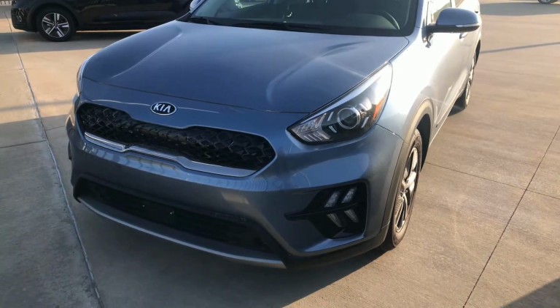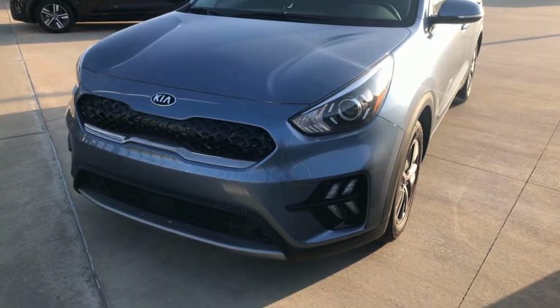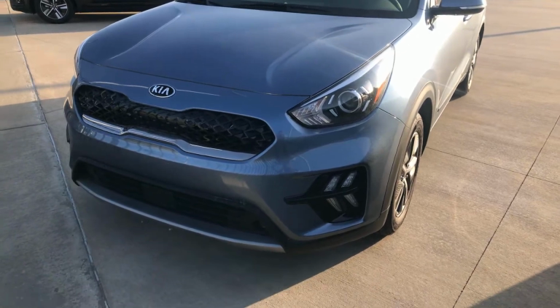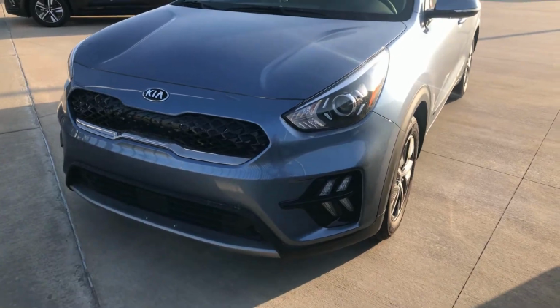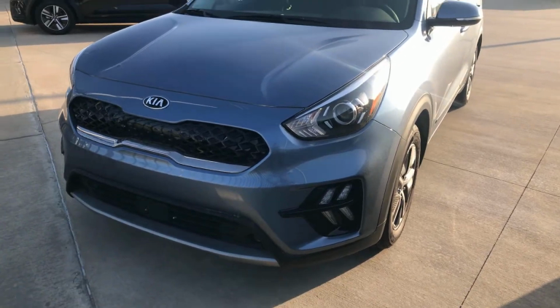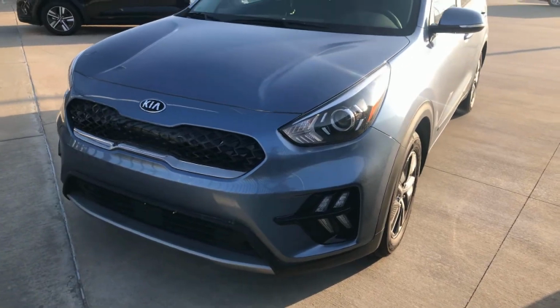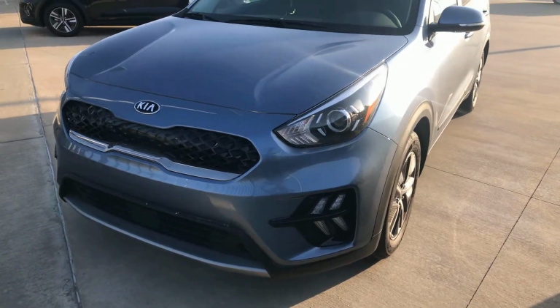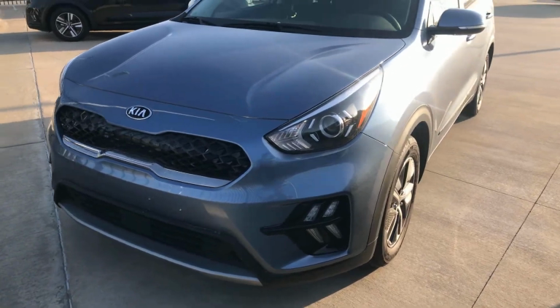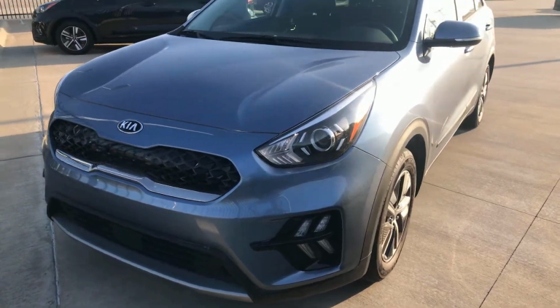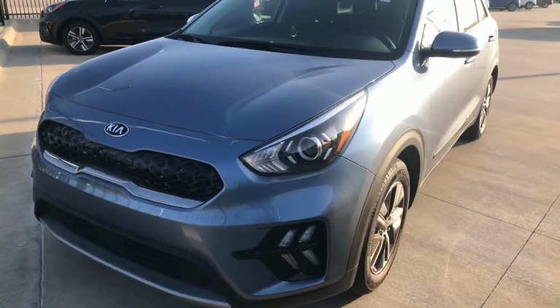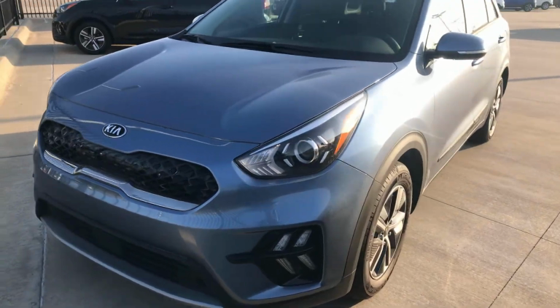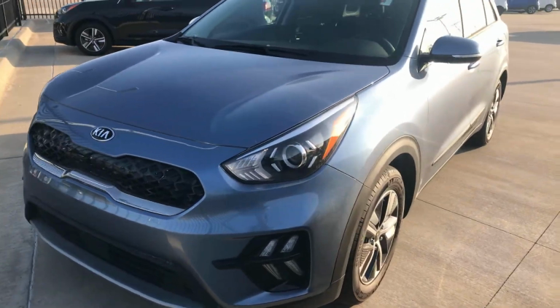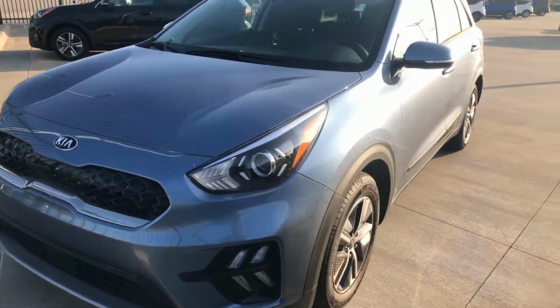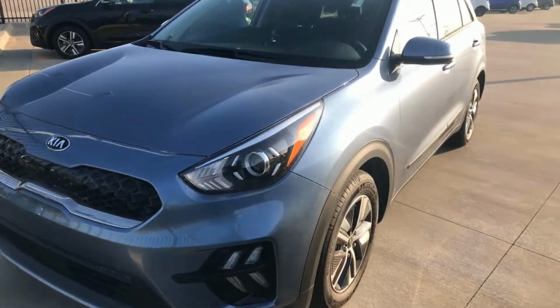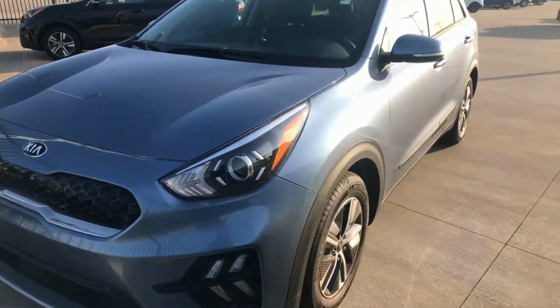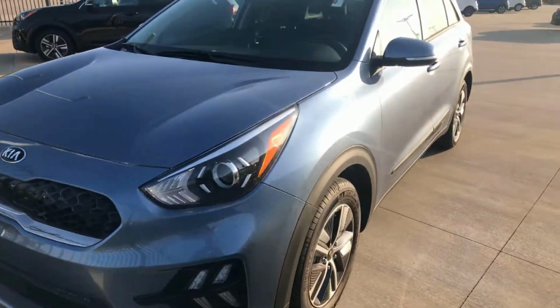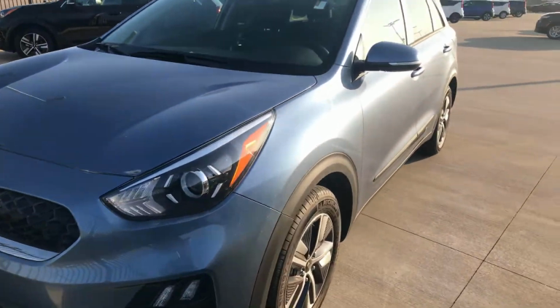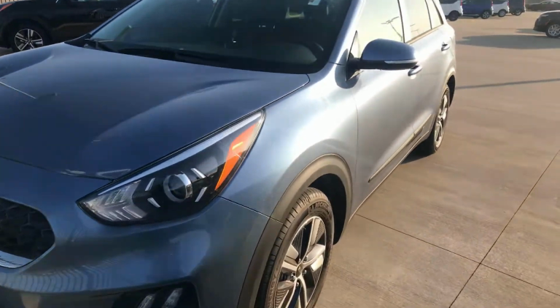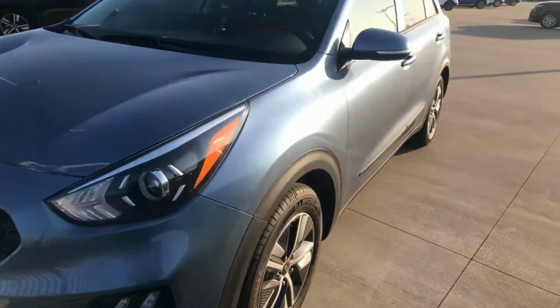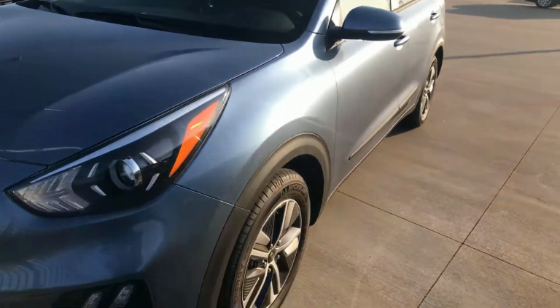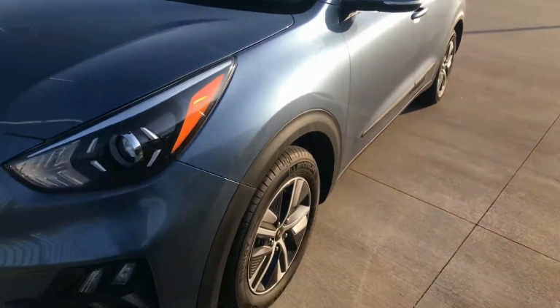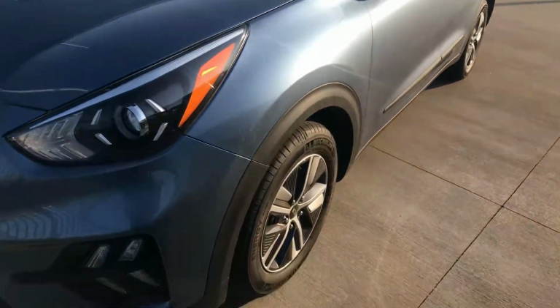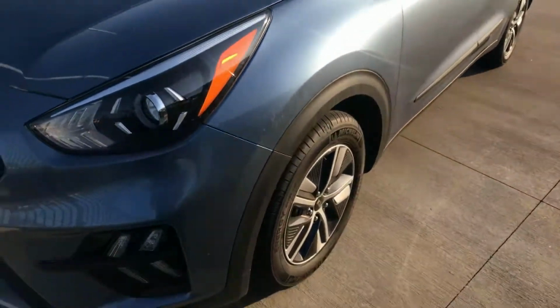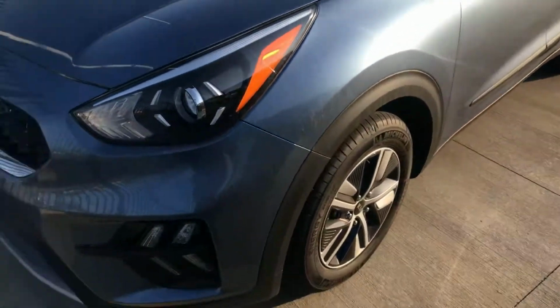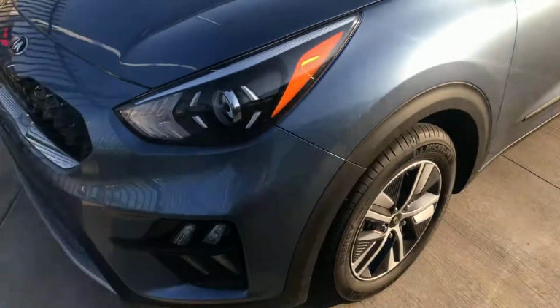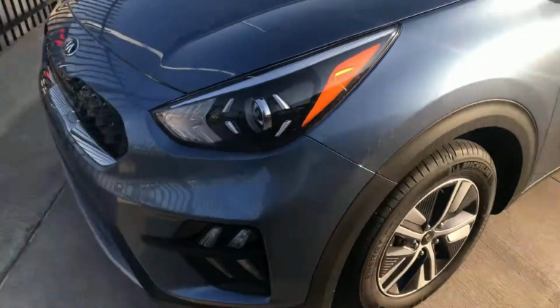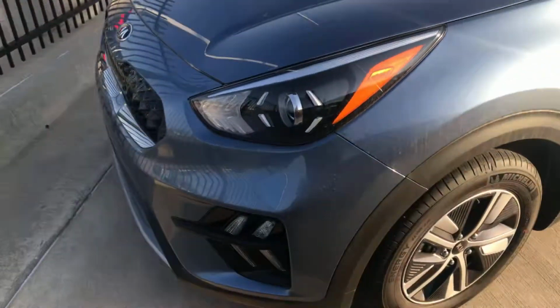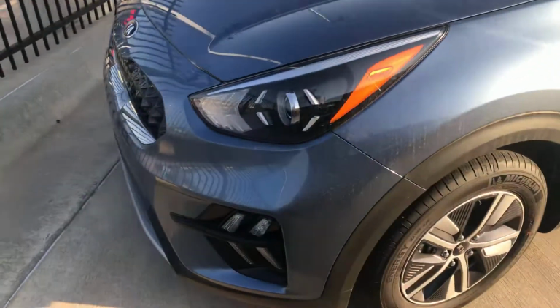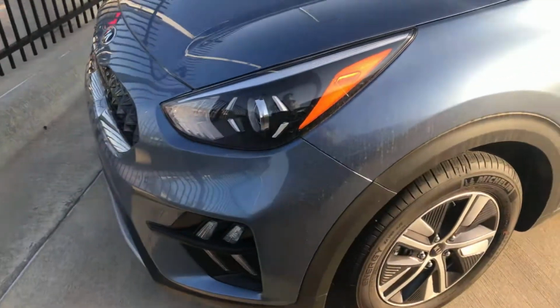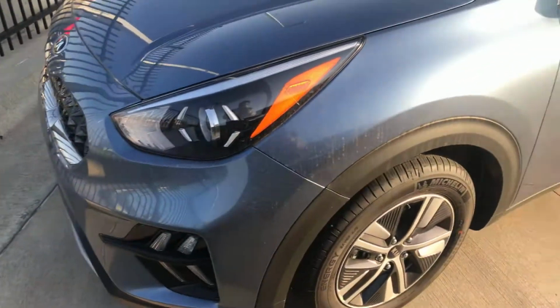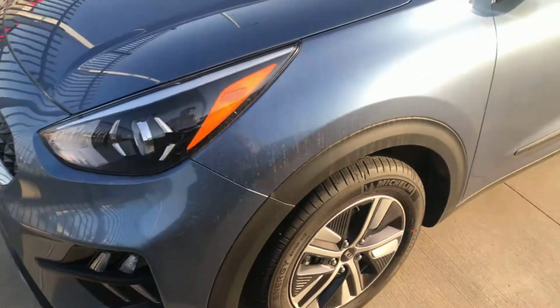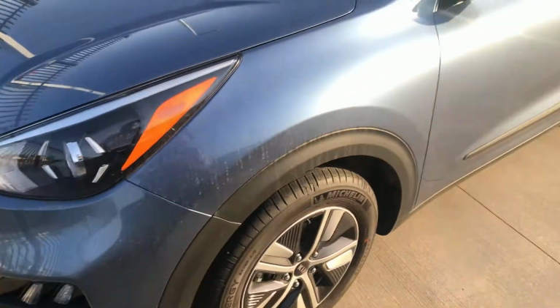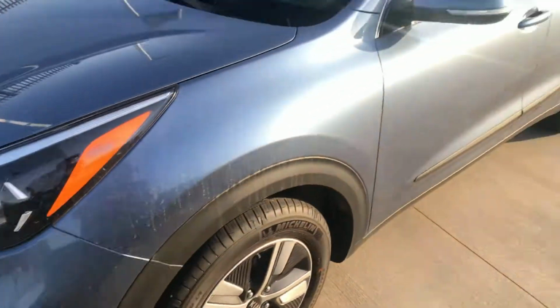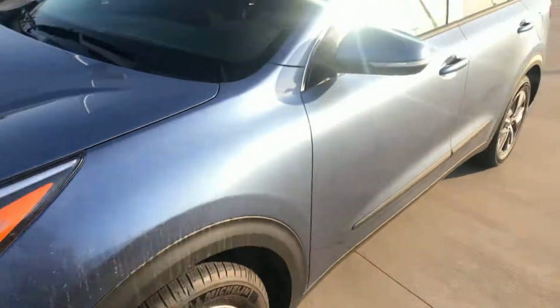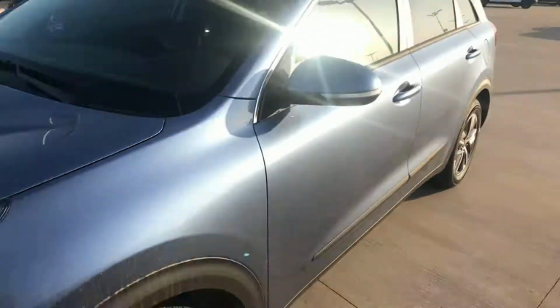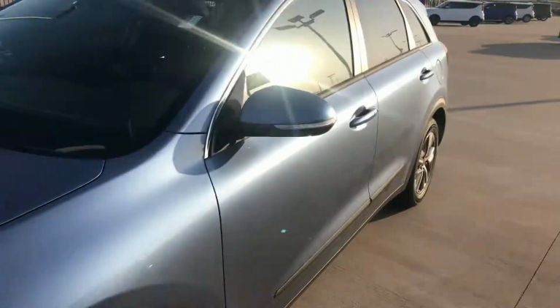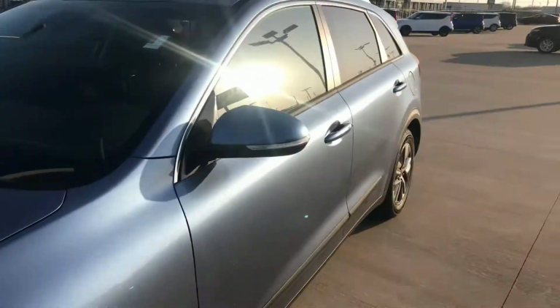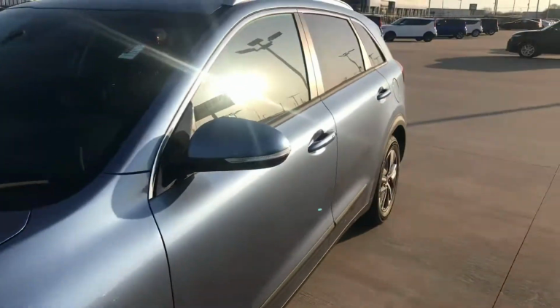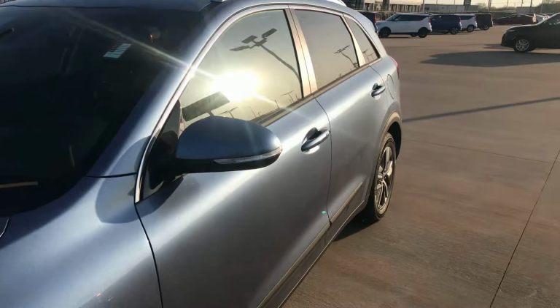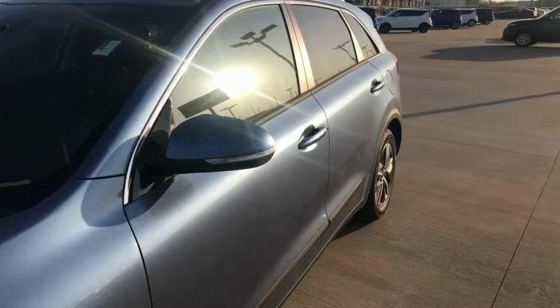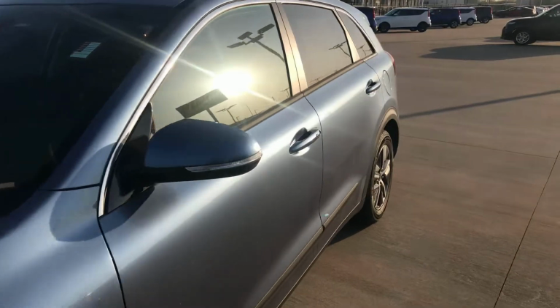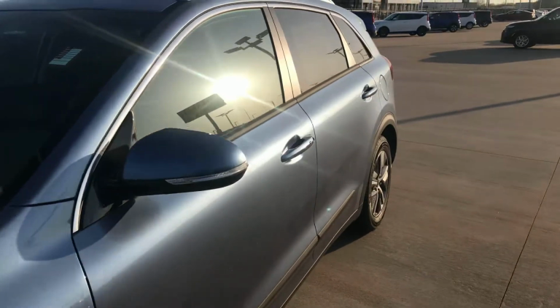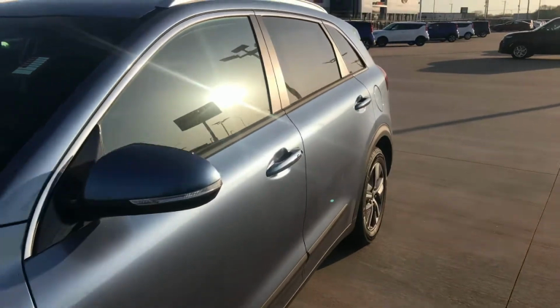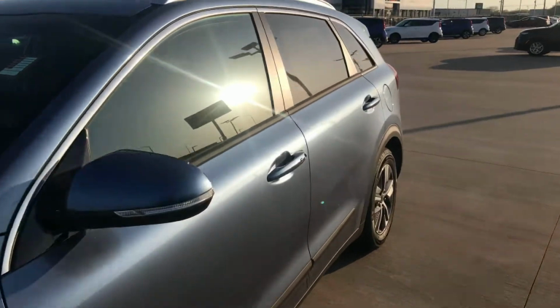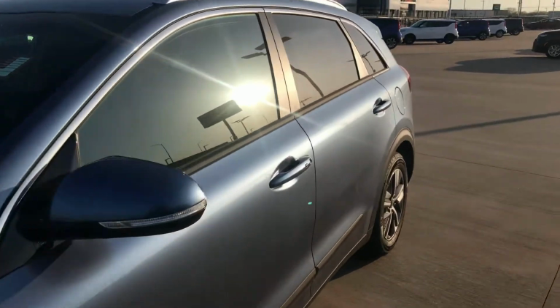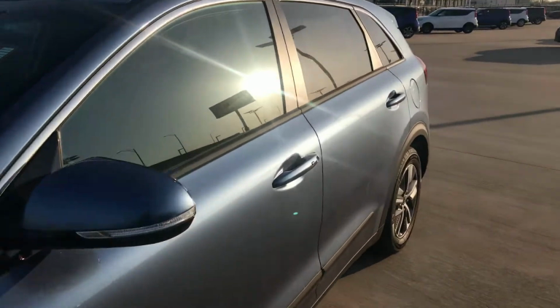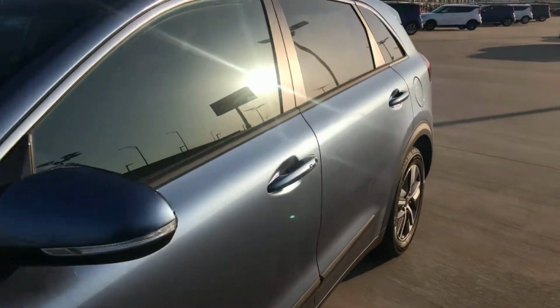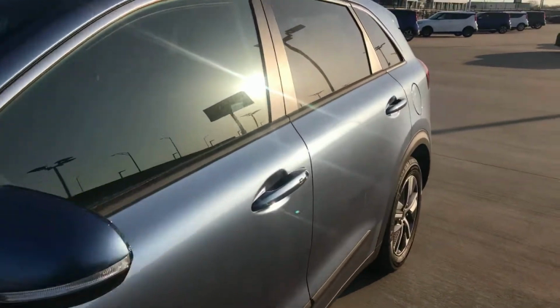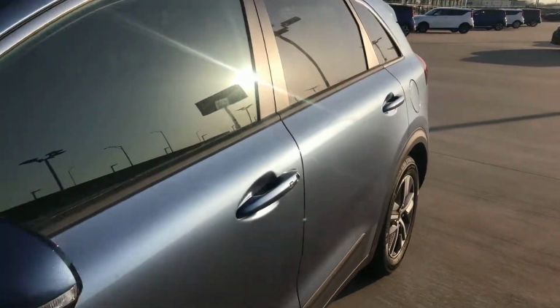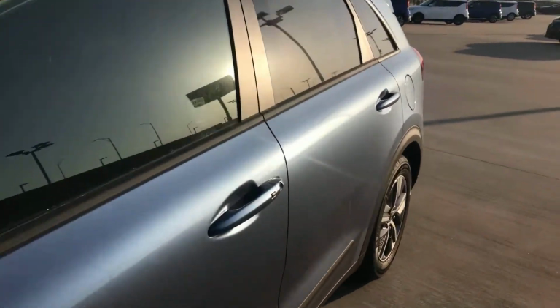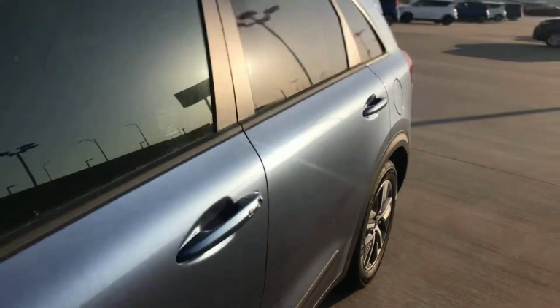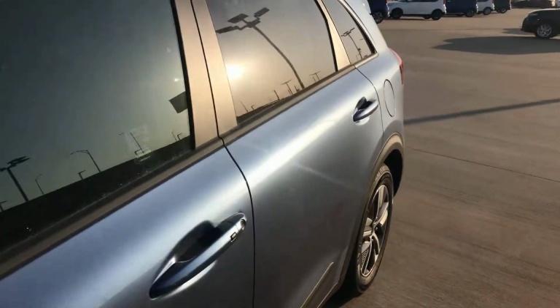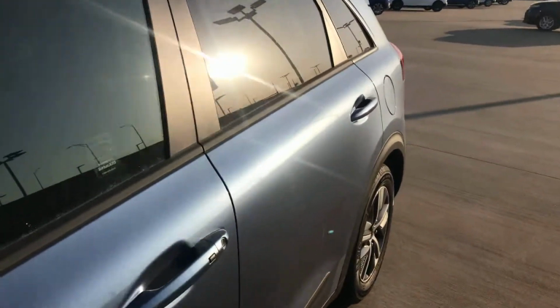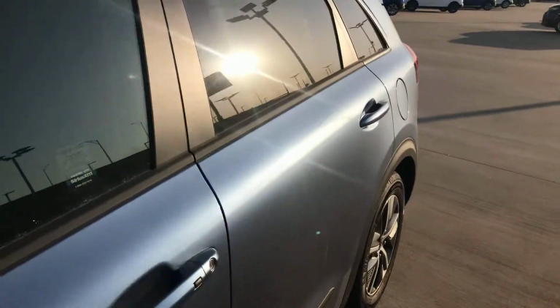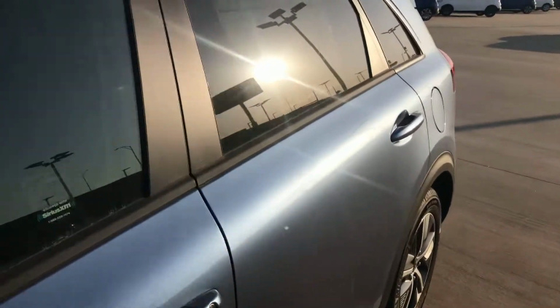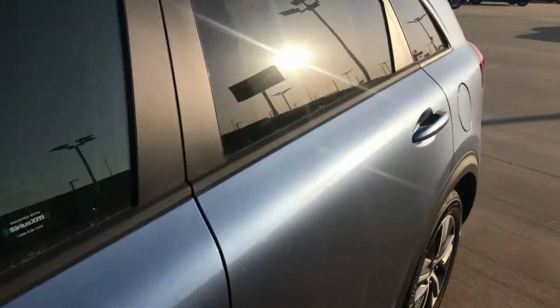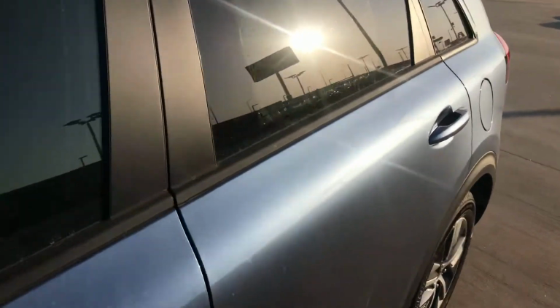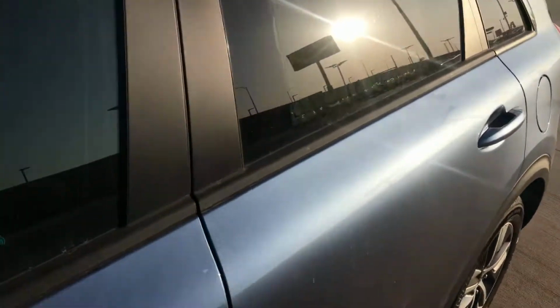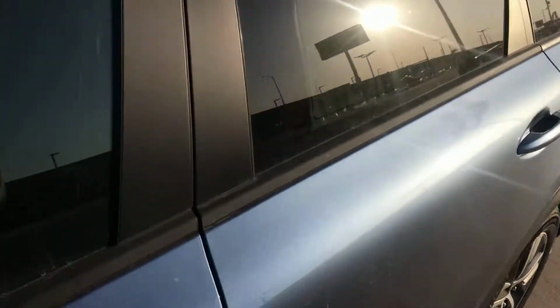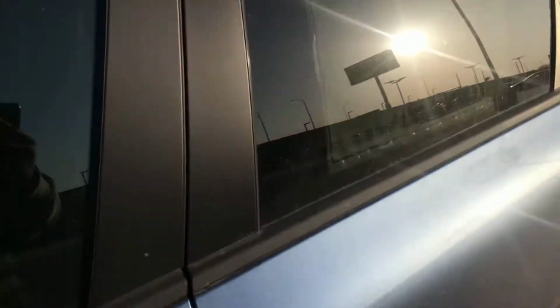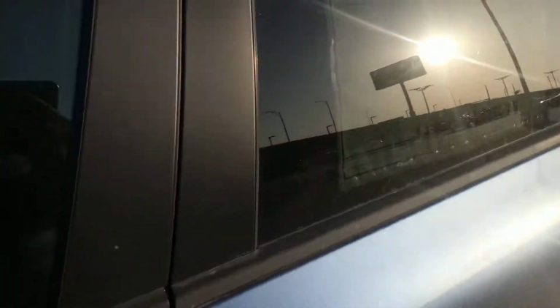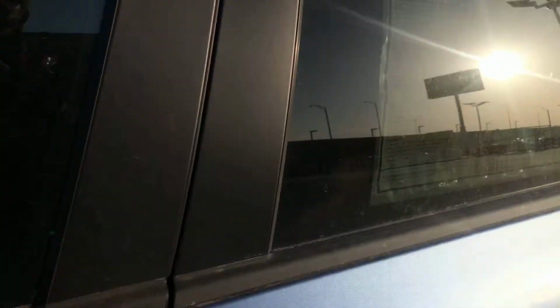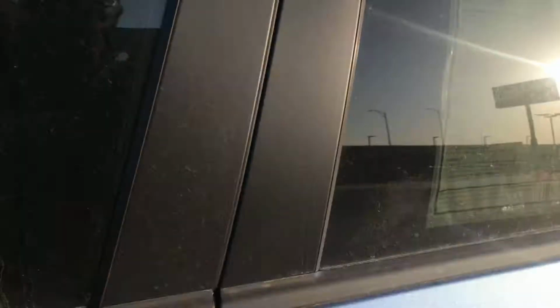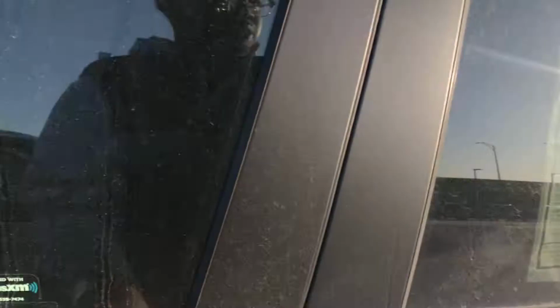Hey, good afternoon Aliyah. Kyrie here with Midwest Kia of Wichita. Just wanted to give you a quick video walk around of one of the 2020 Kia Niros that we have available.